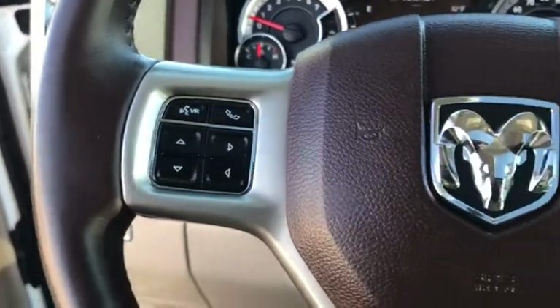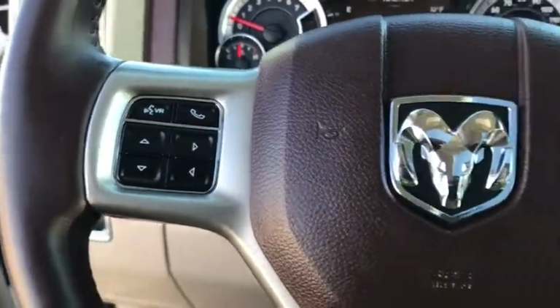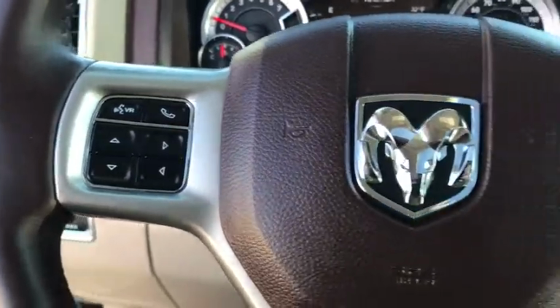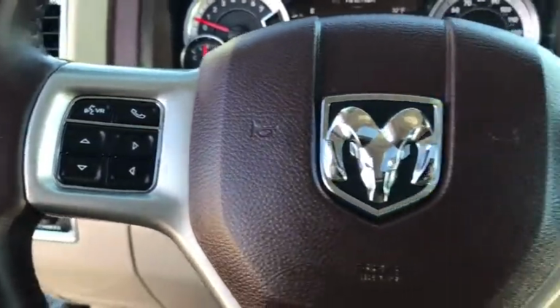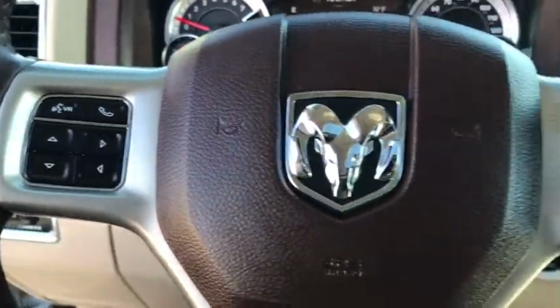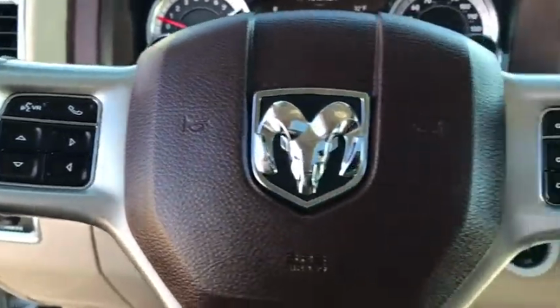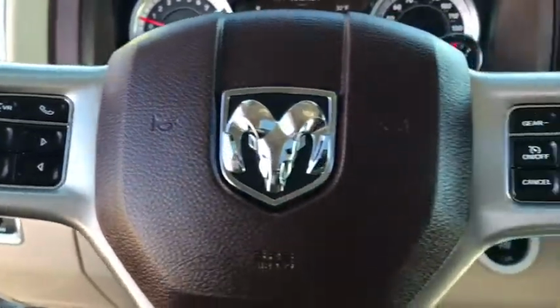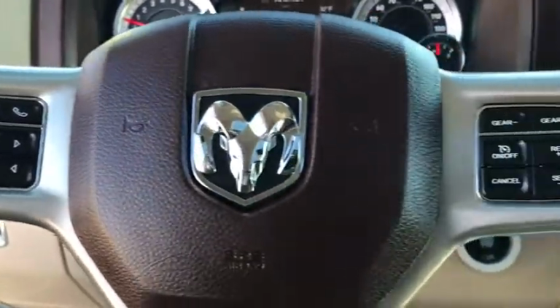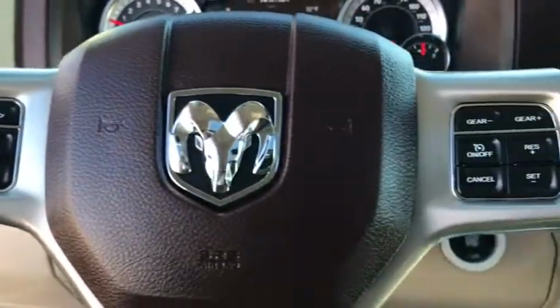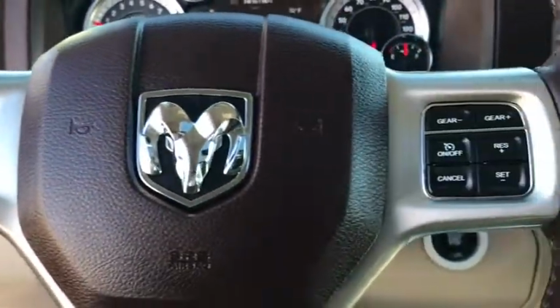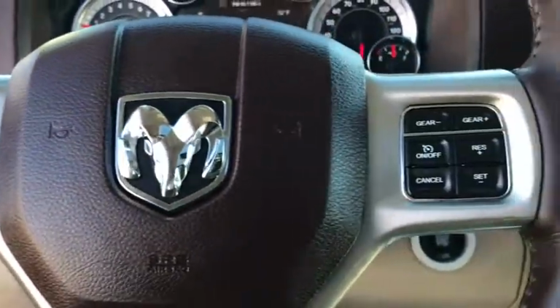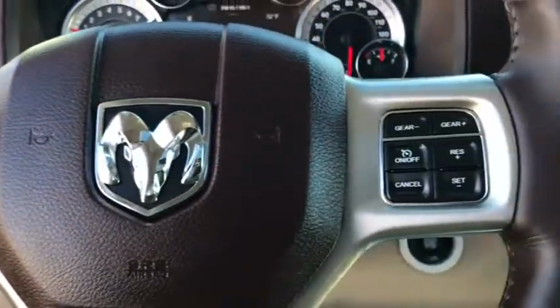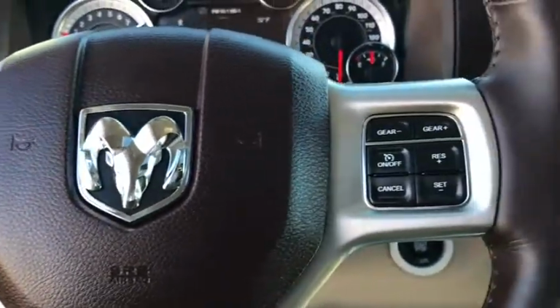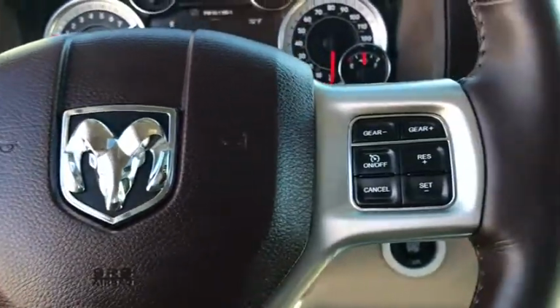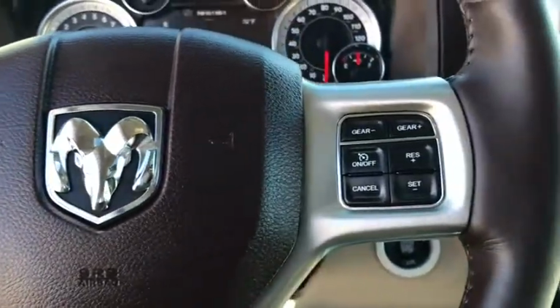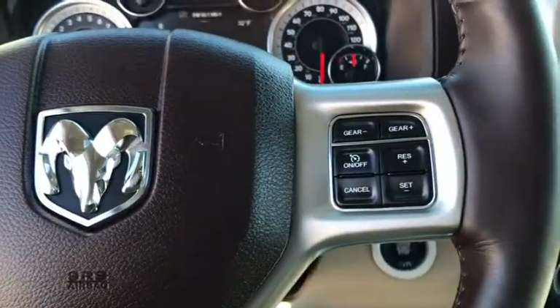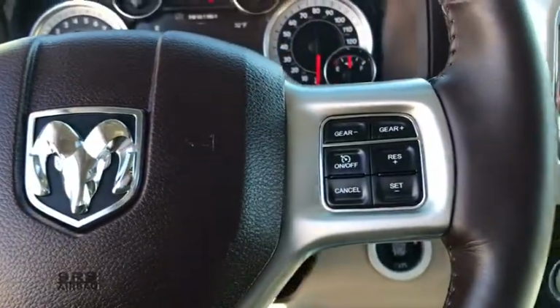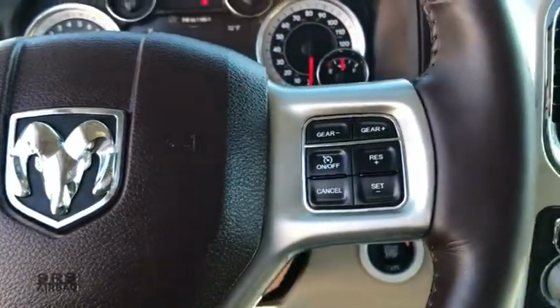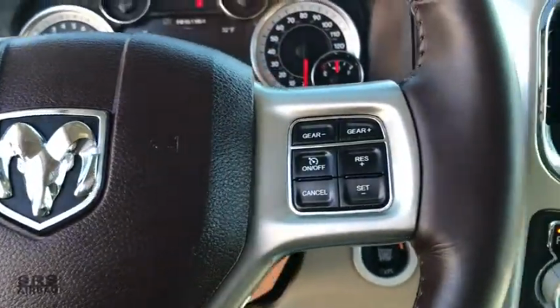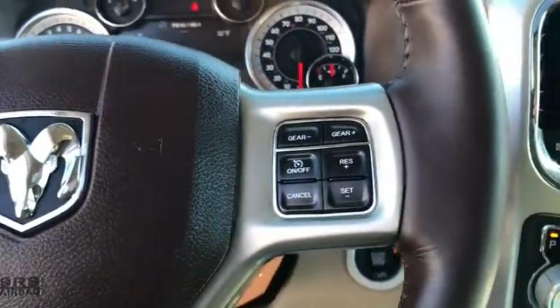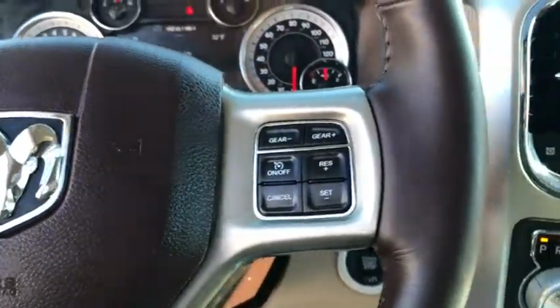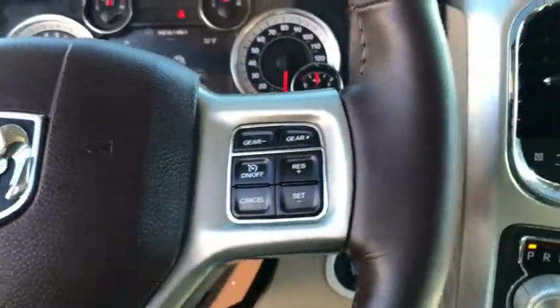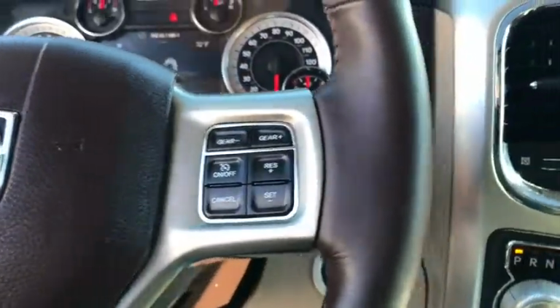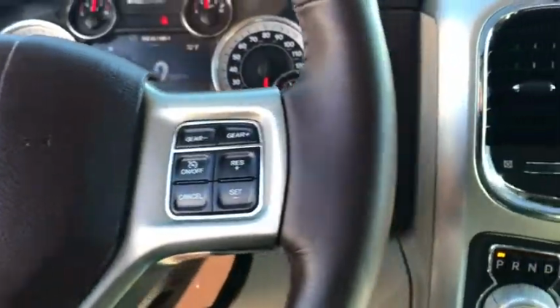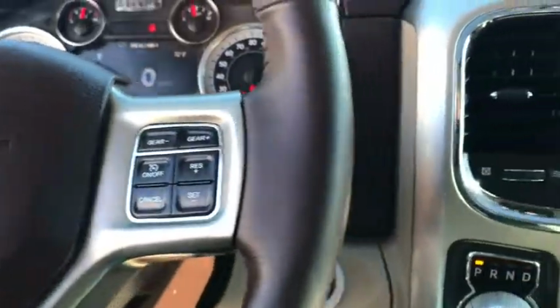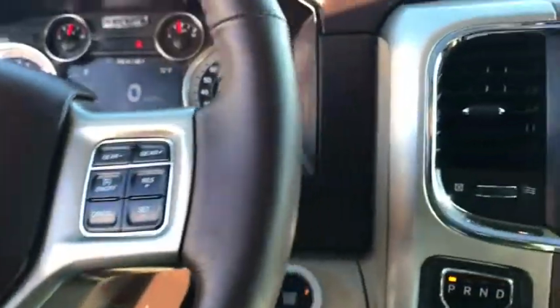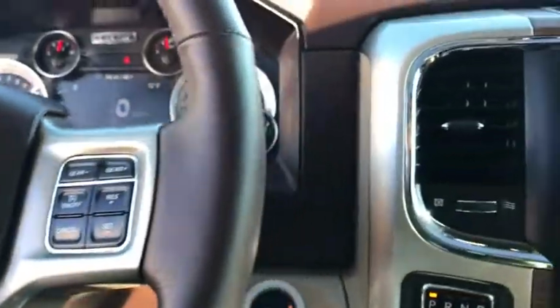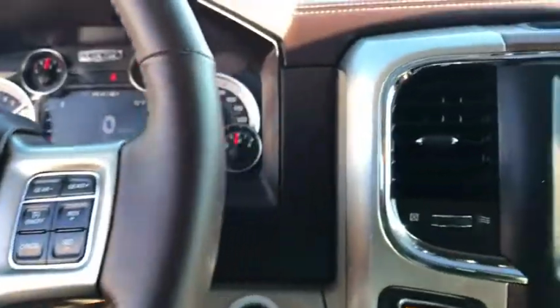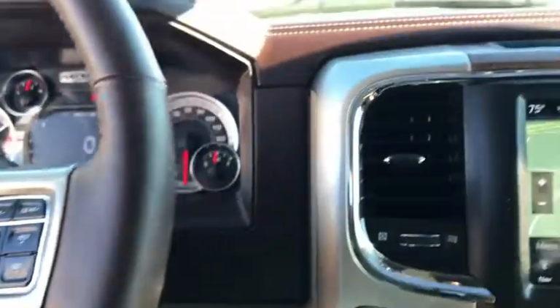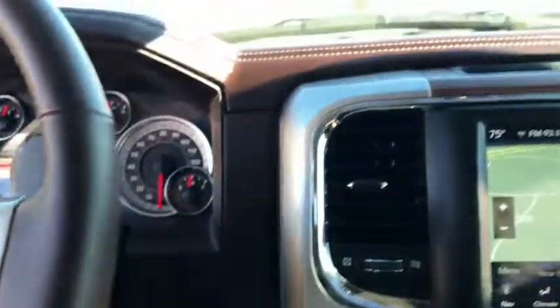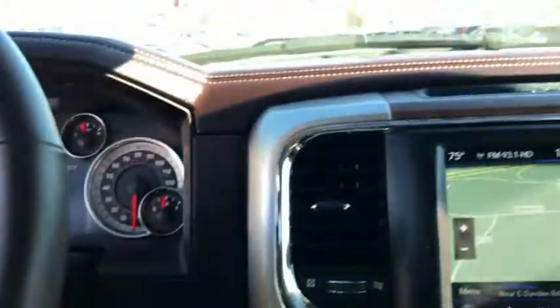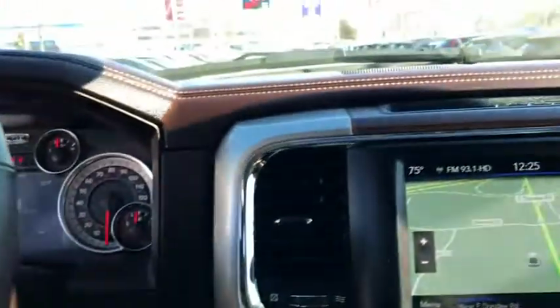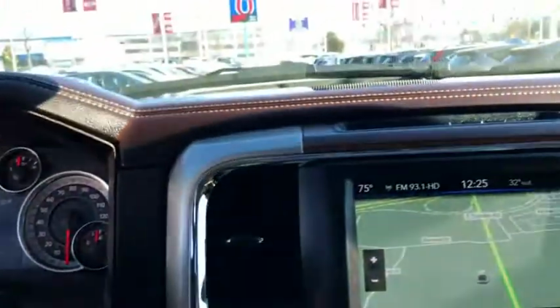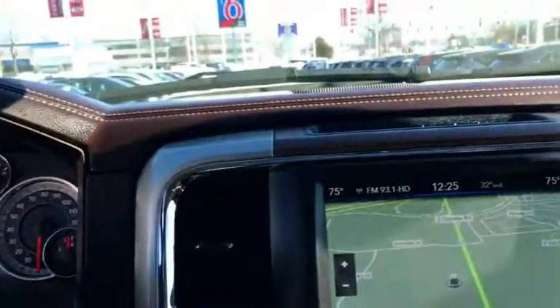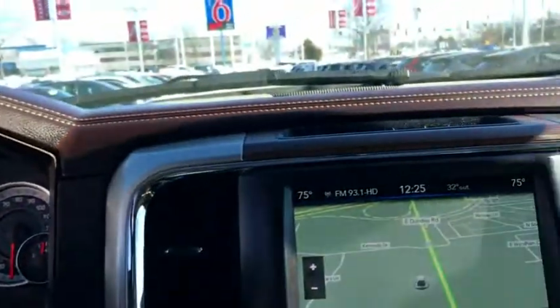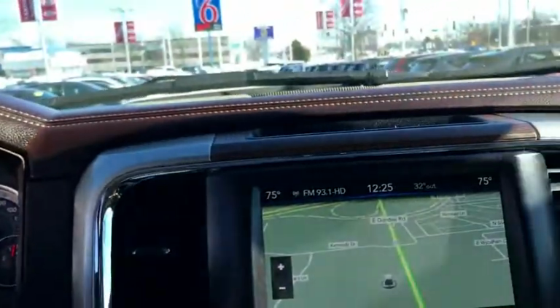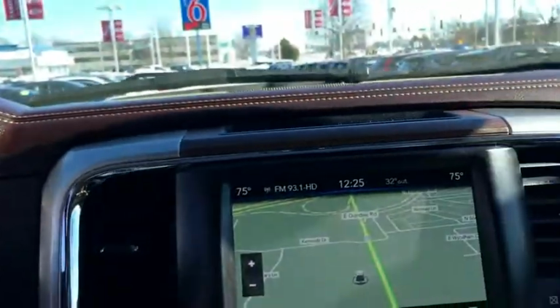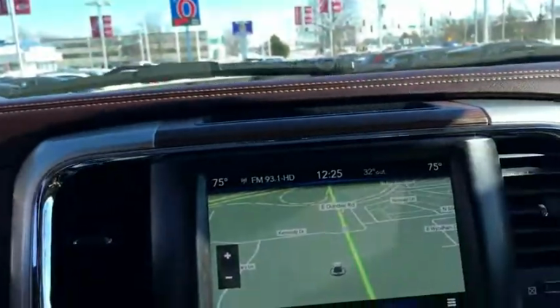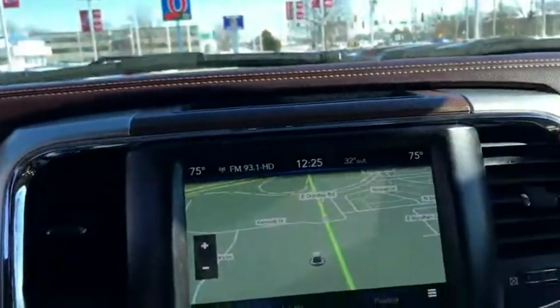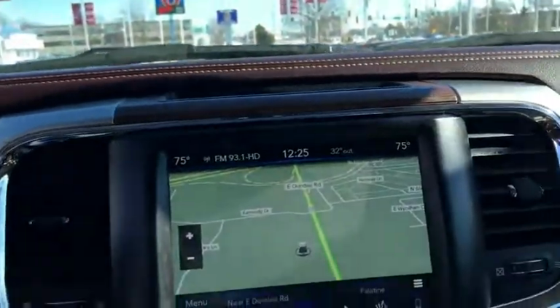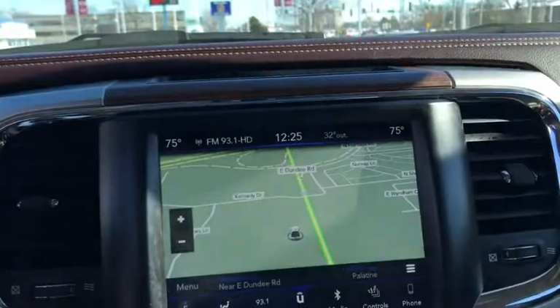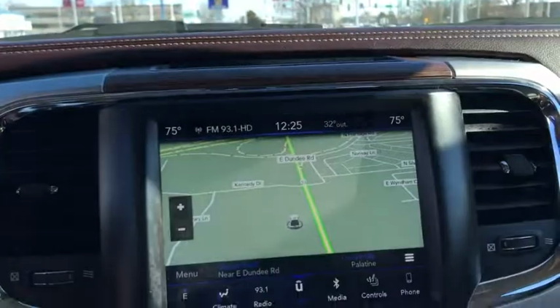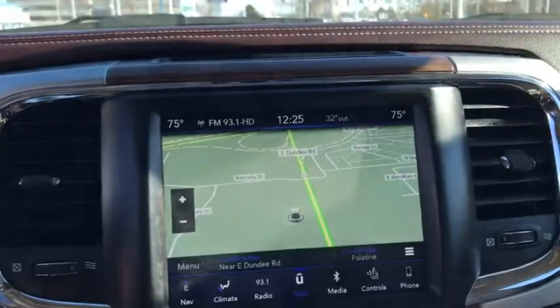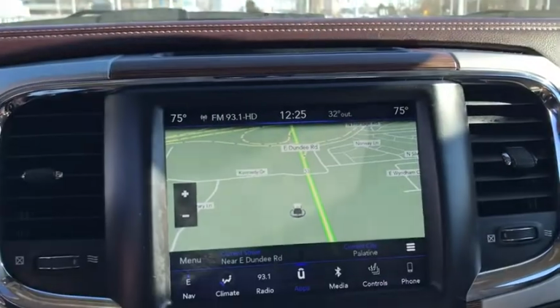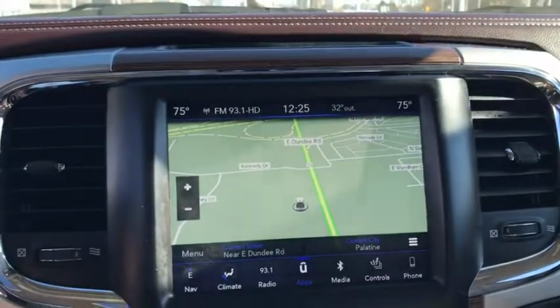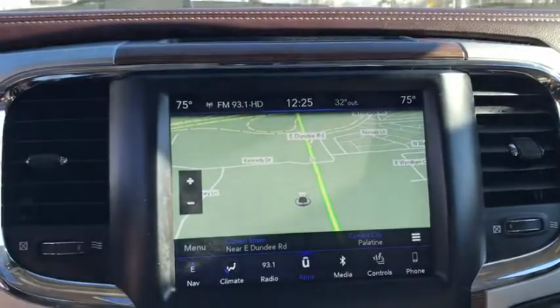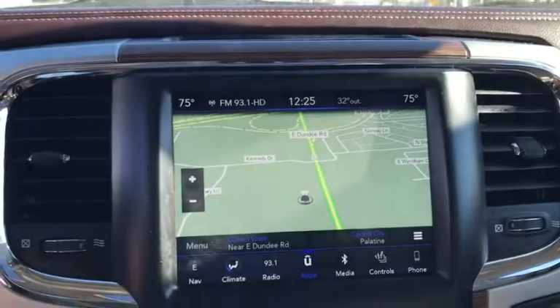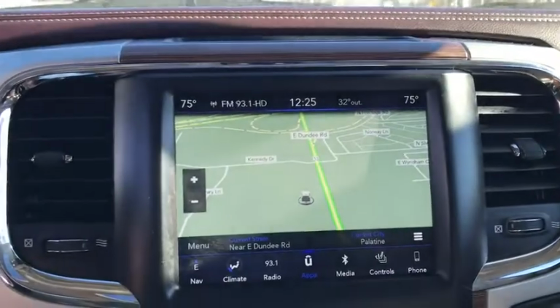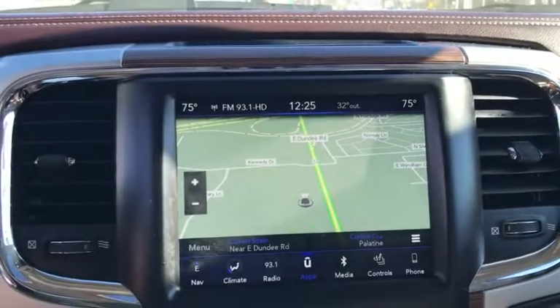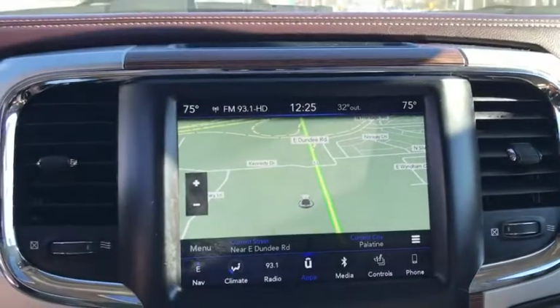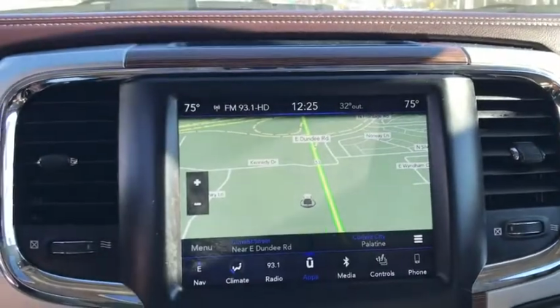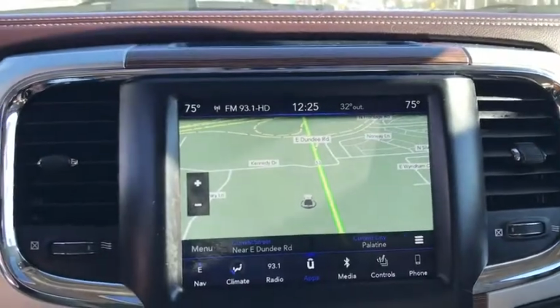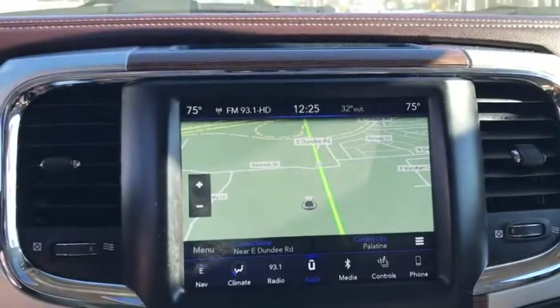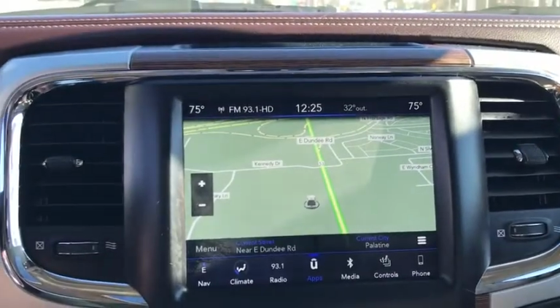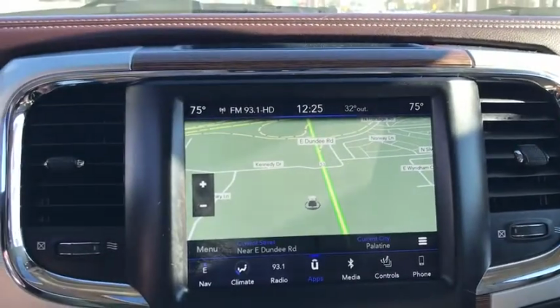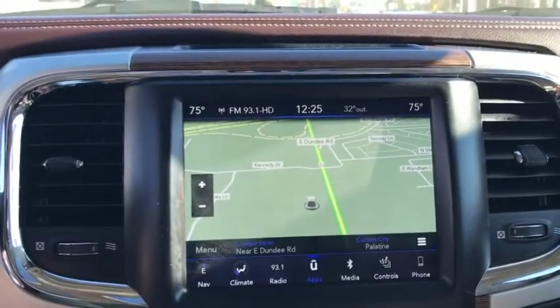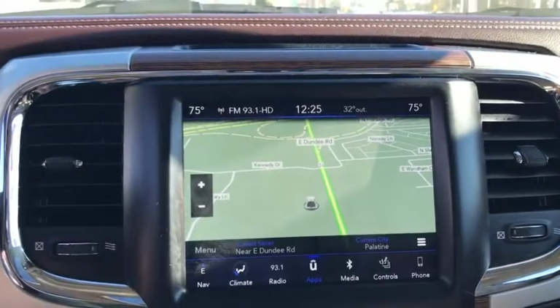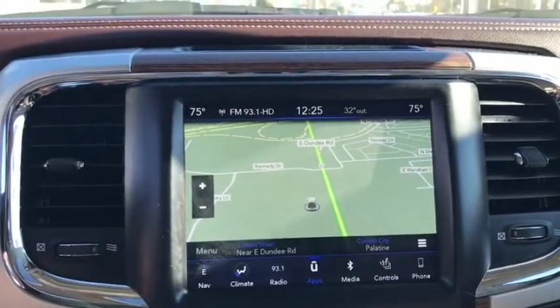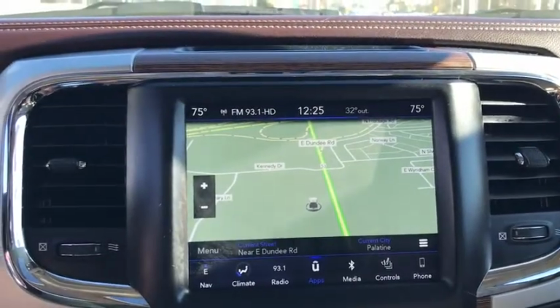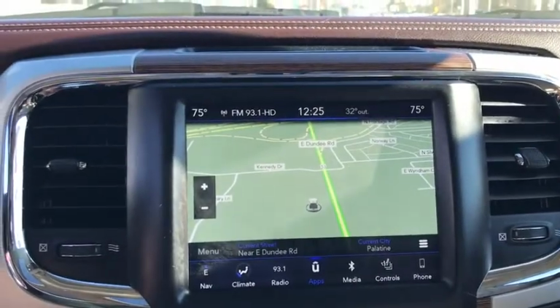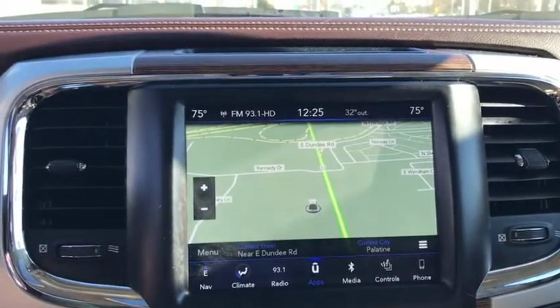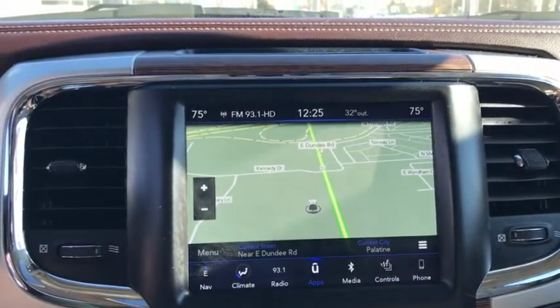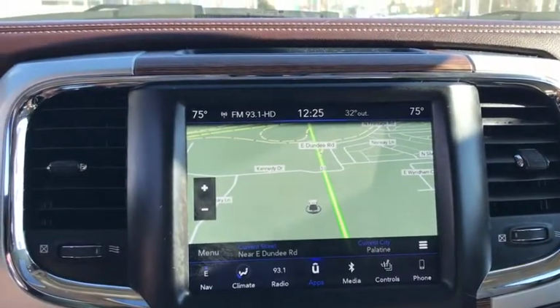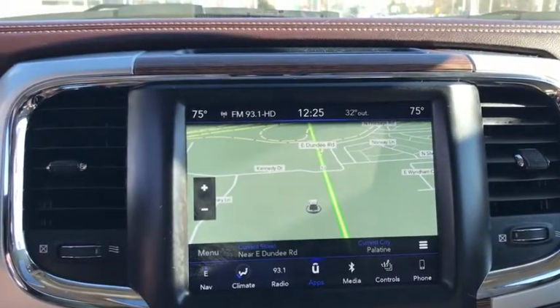Heated steering wheel, power windows, rear window defroster, trip computer, heated front seats, fog lights.